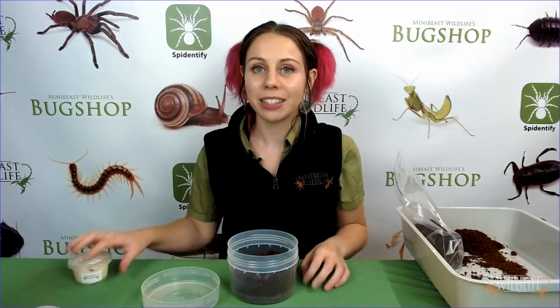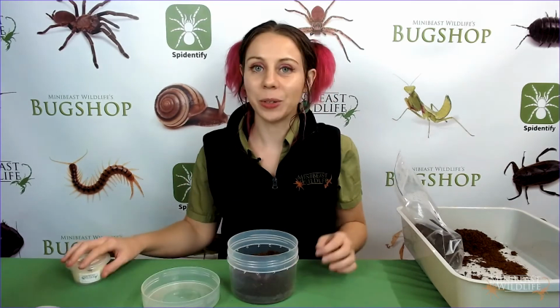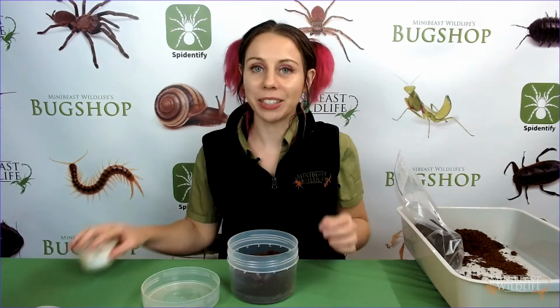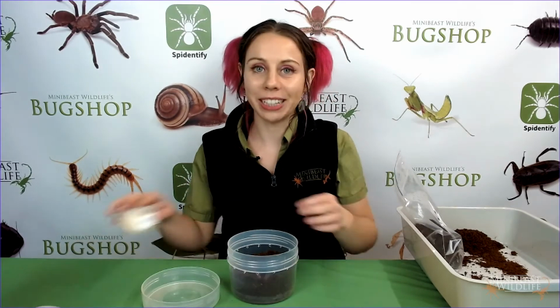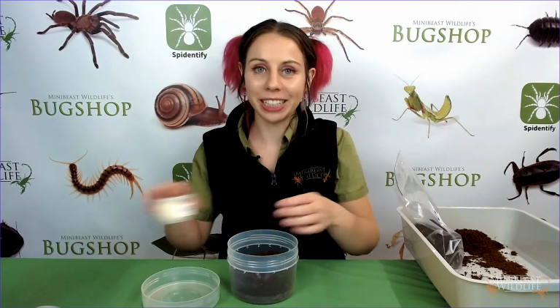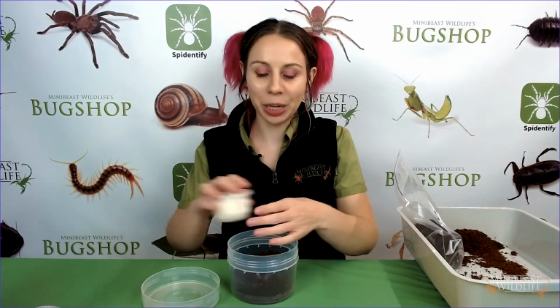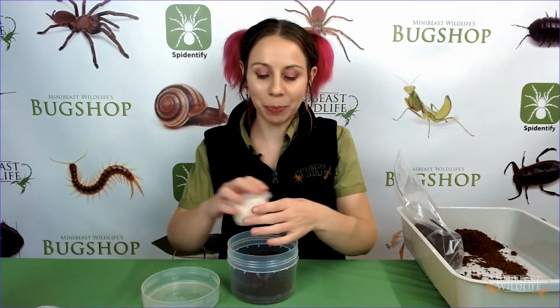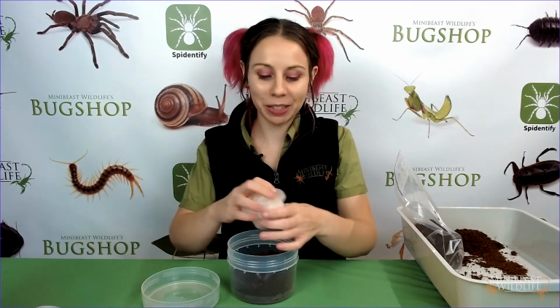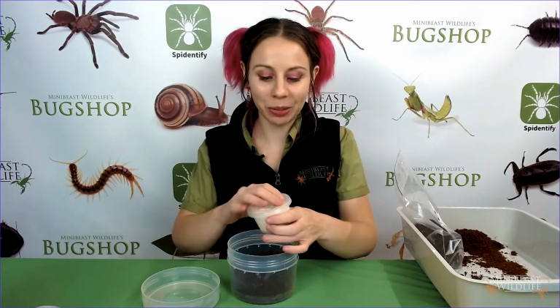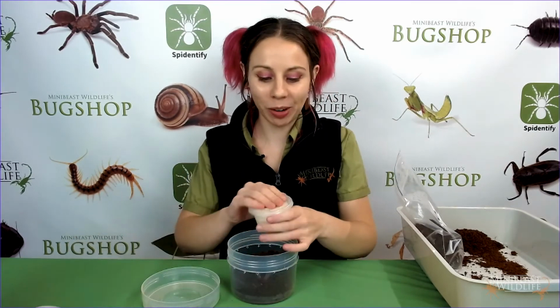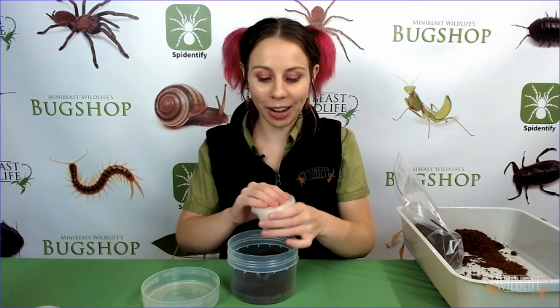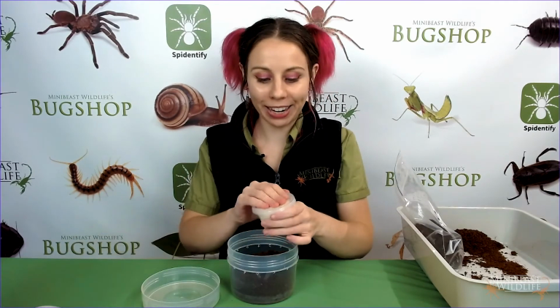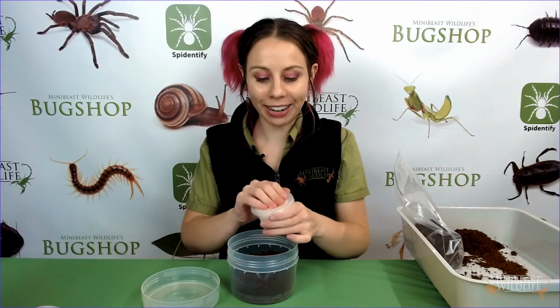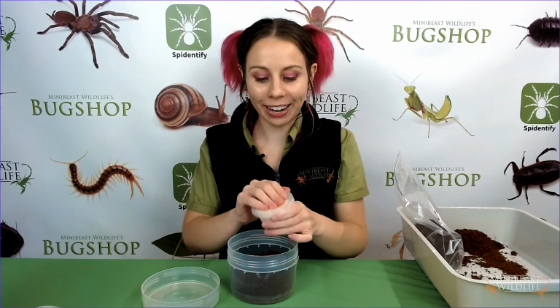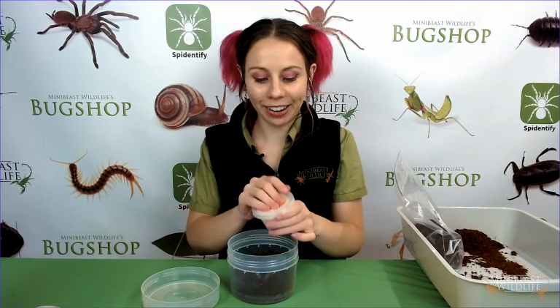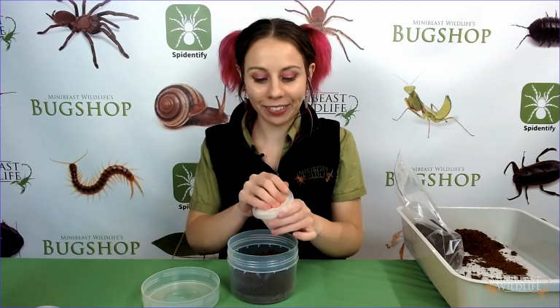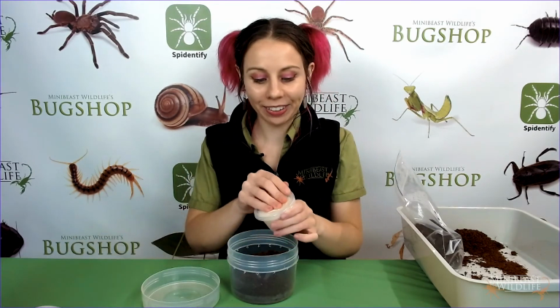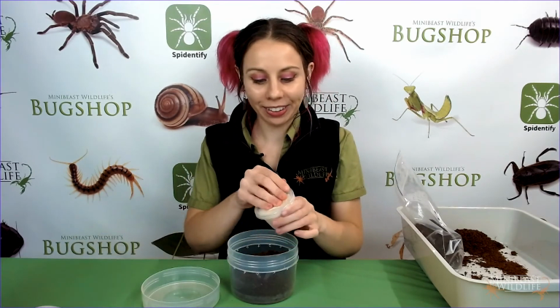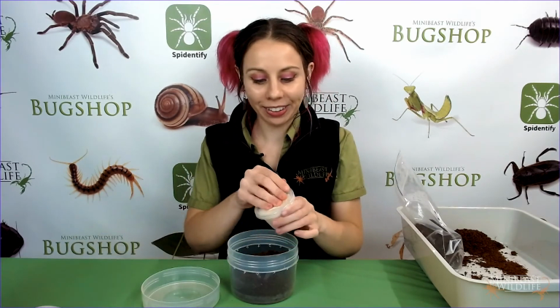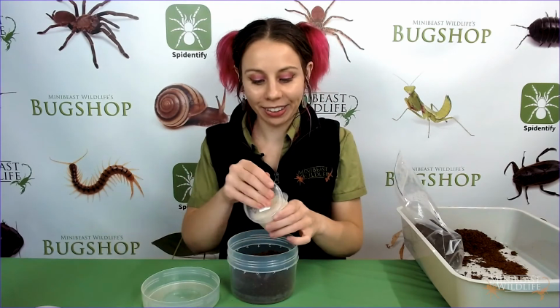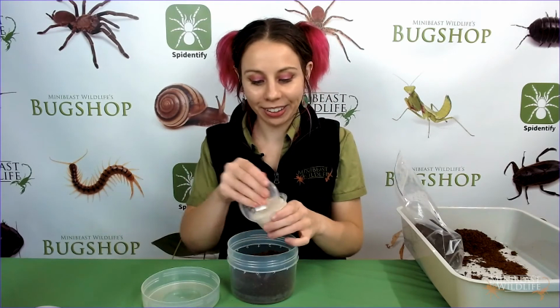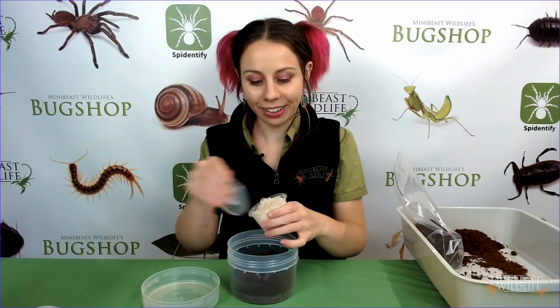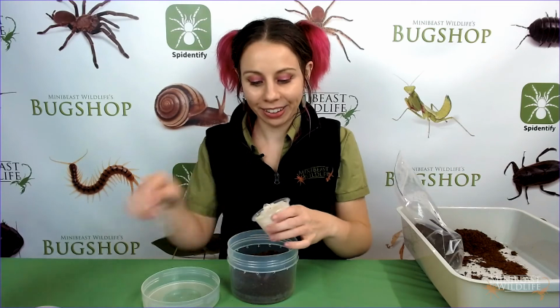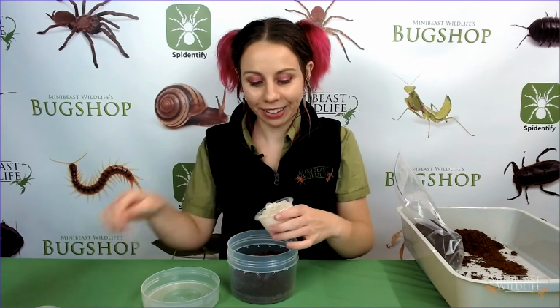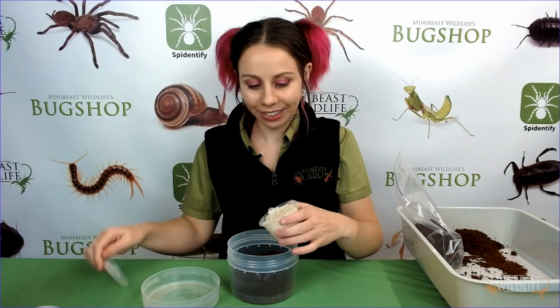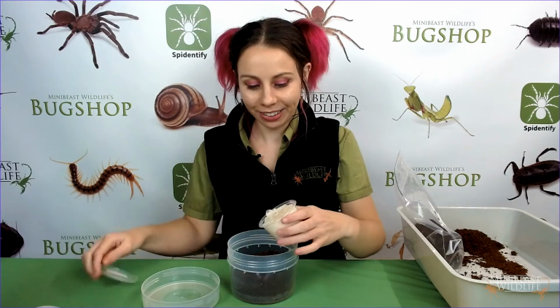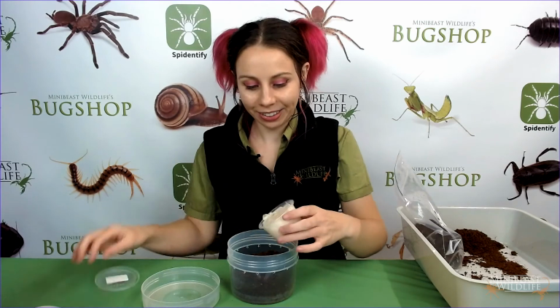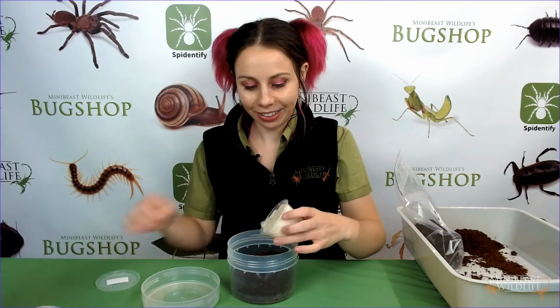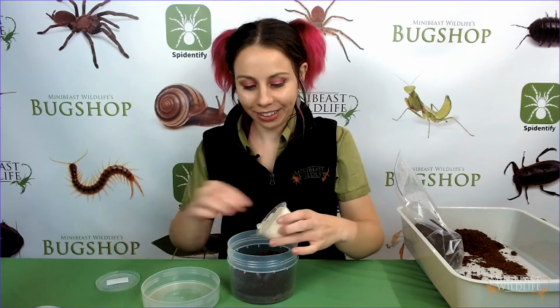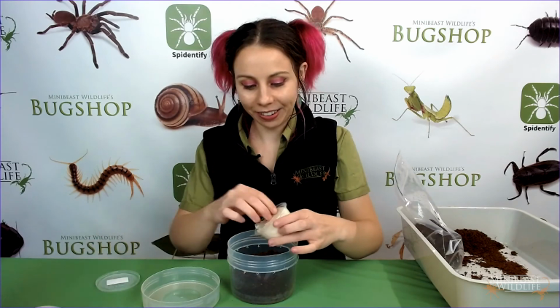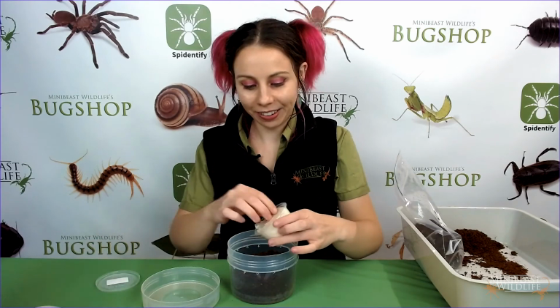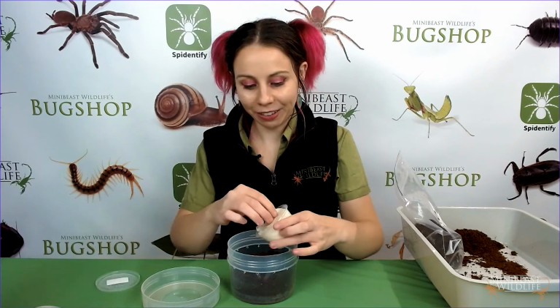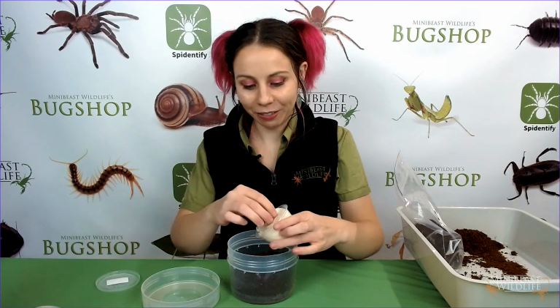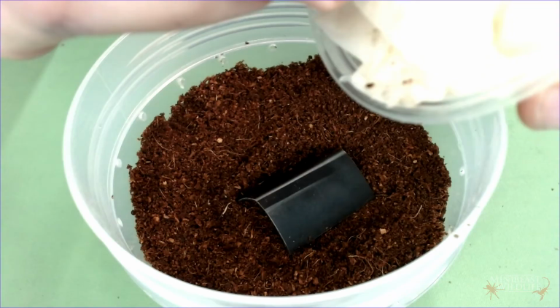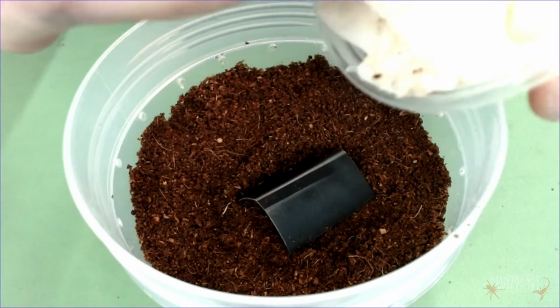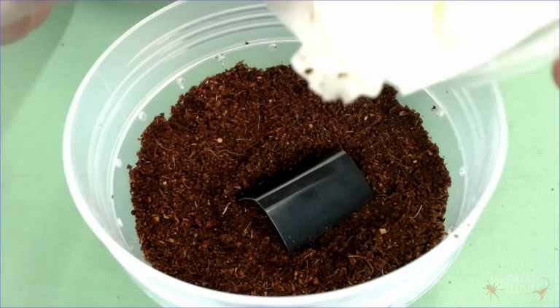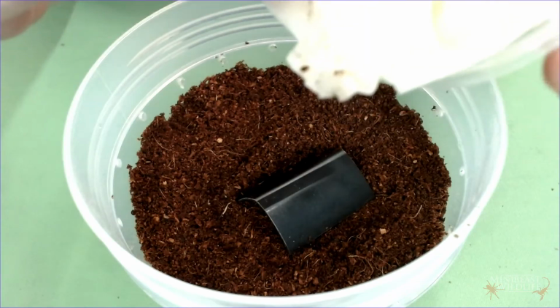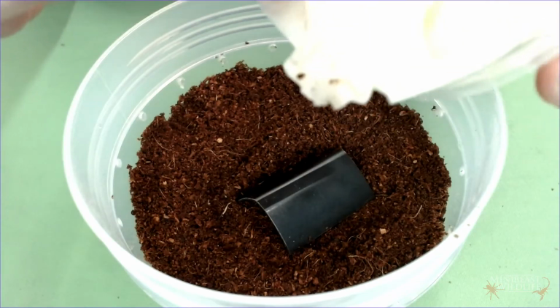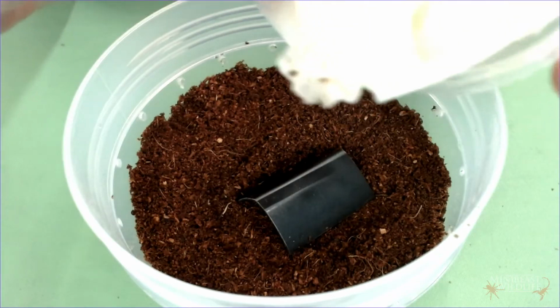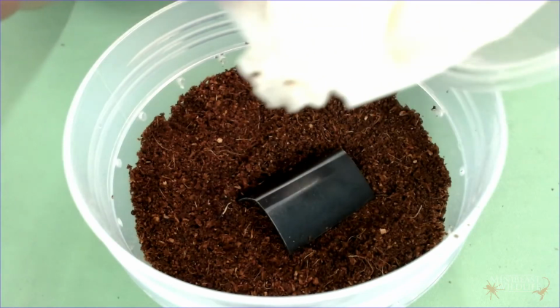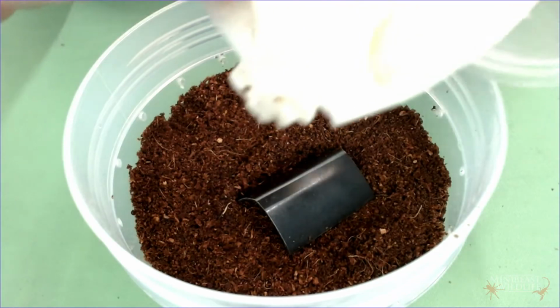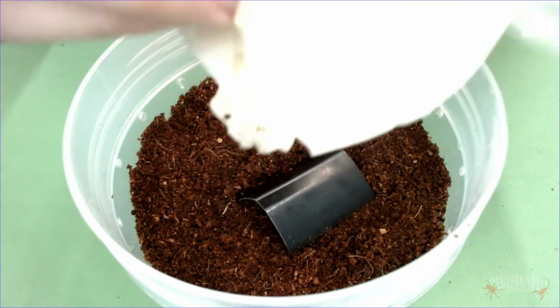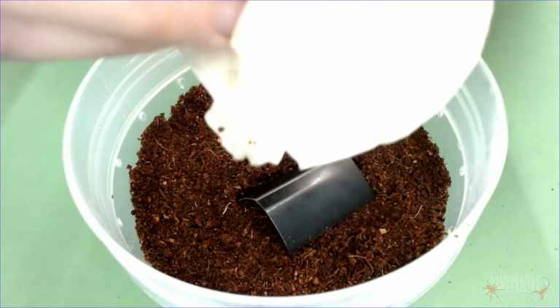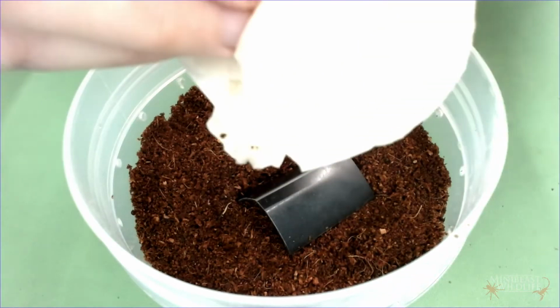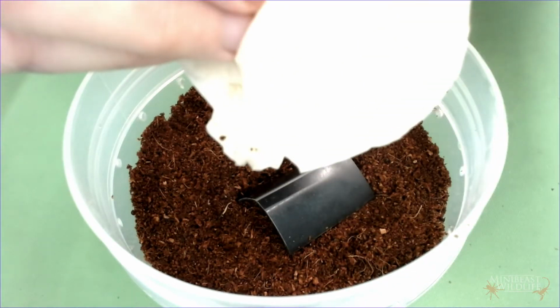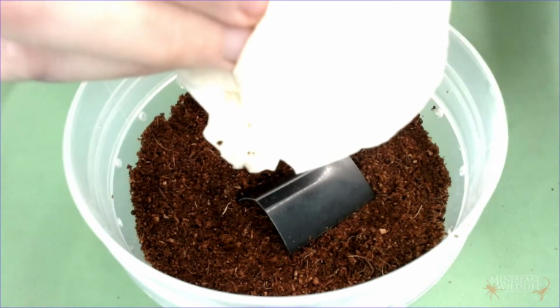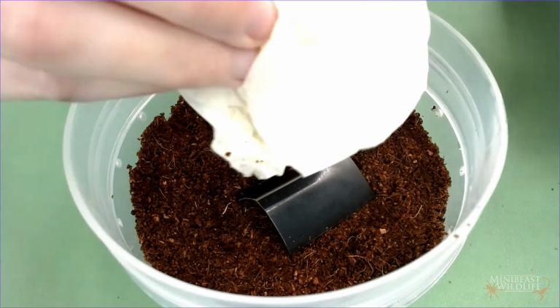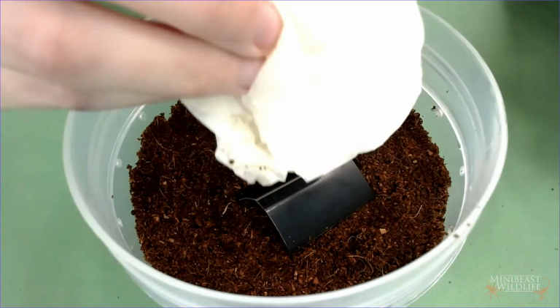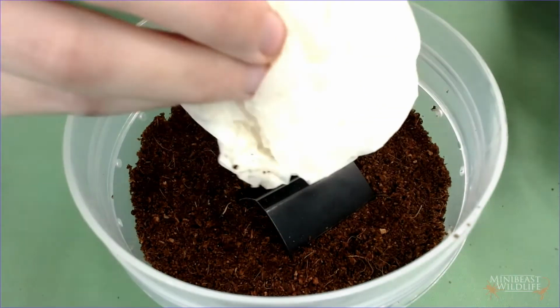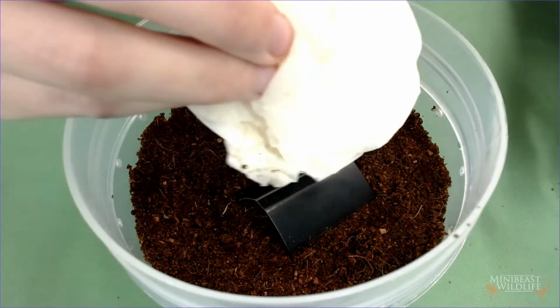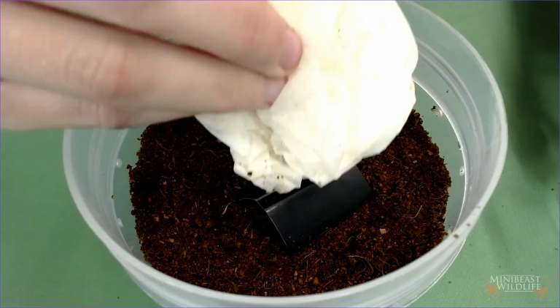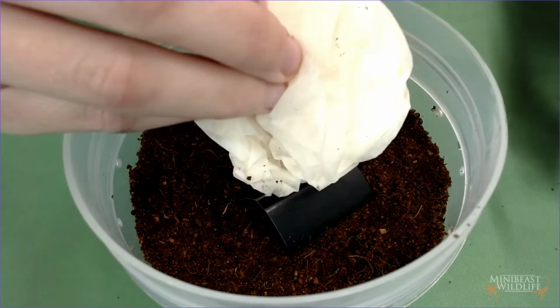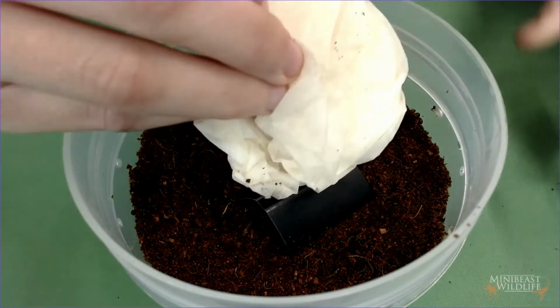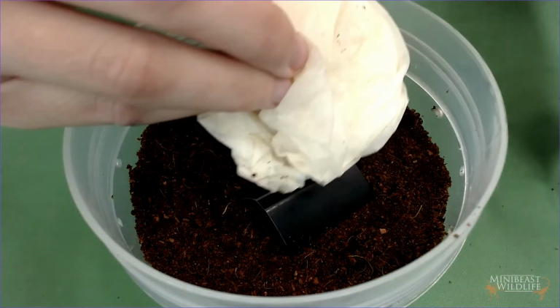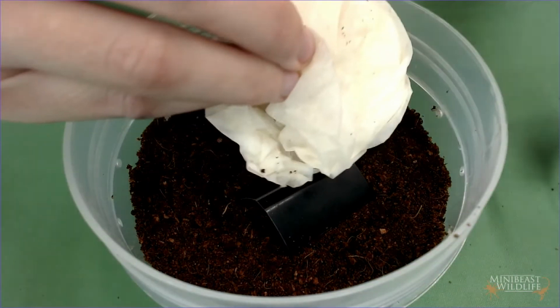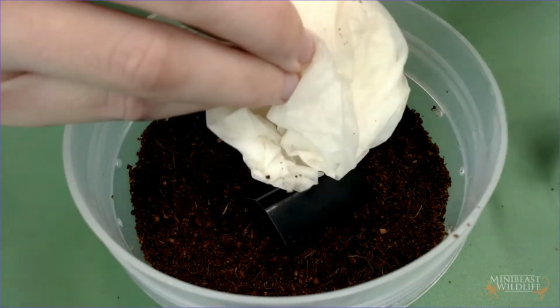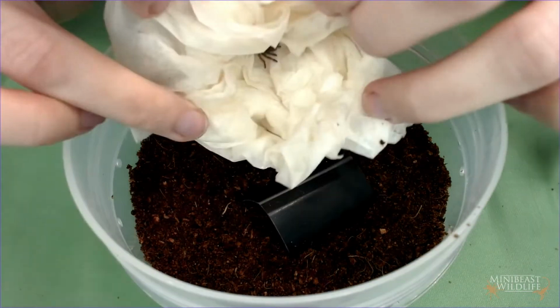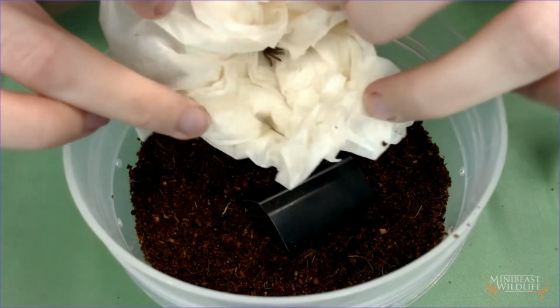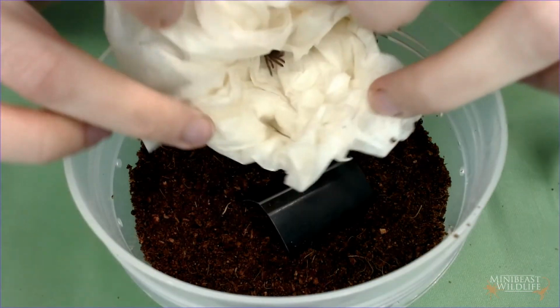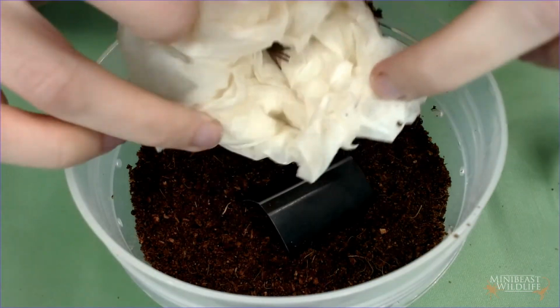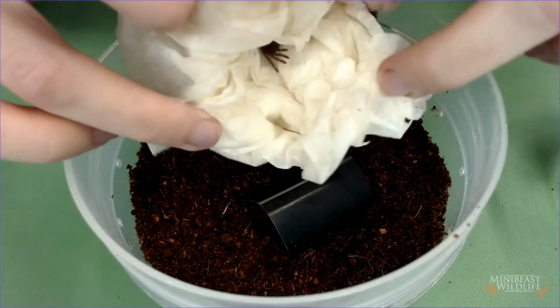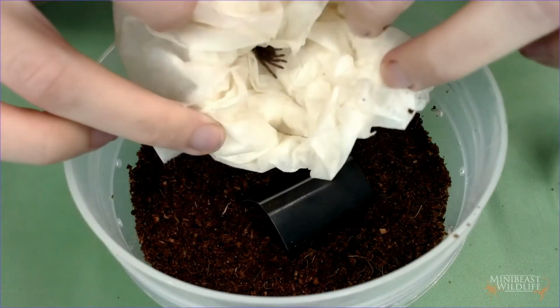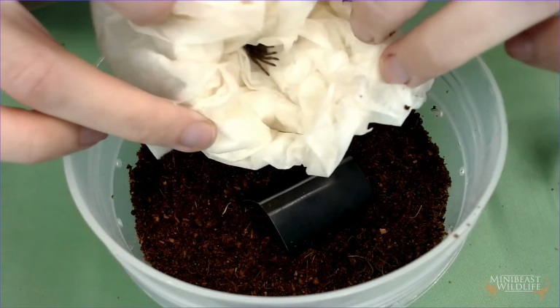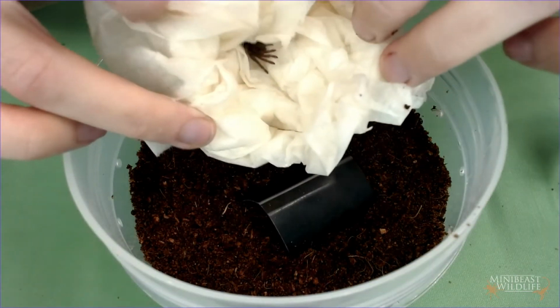So we're just going to tip this little guy in now. Get ready for your new home. Some good digs there.